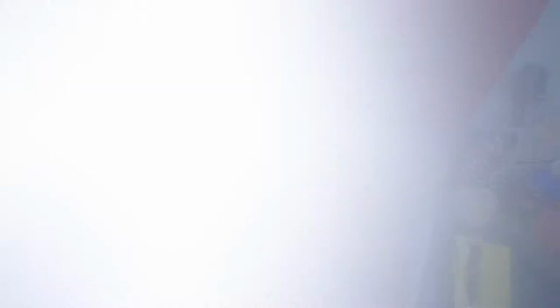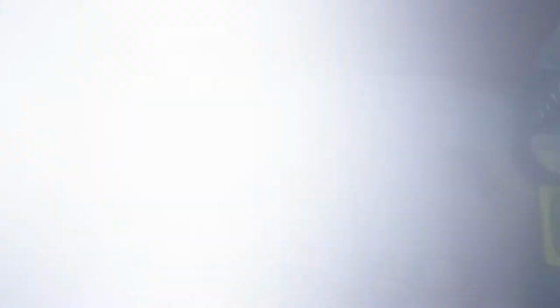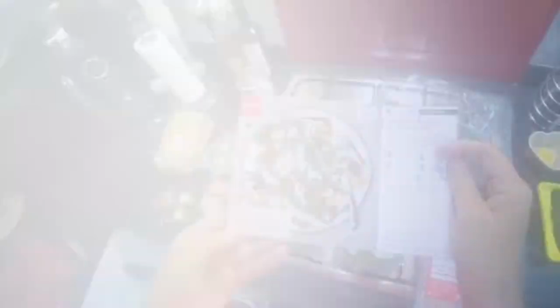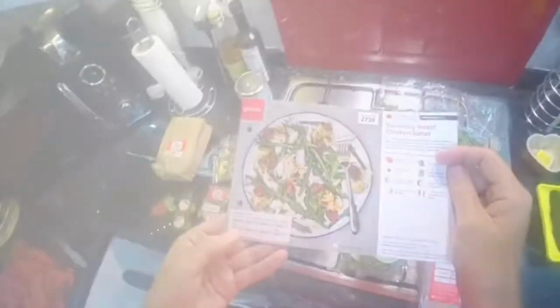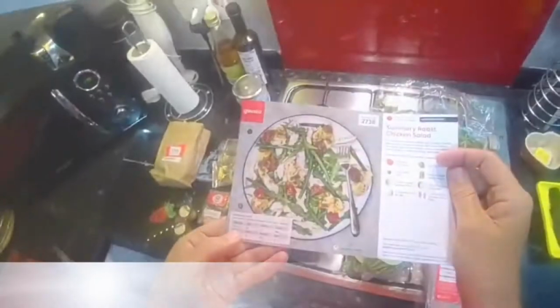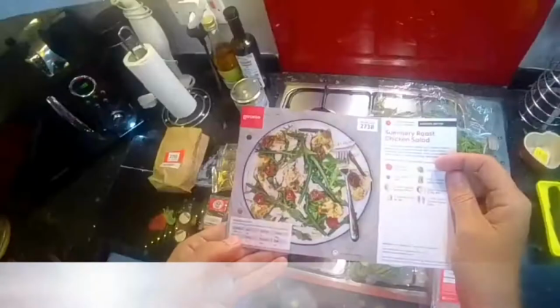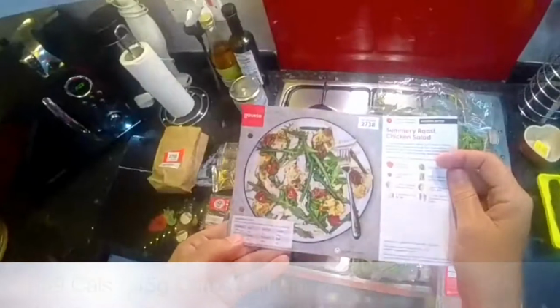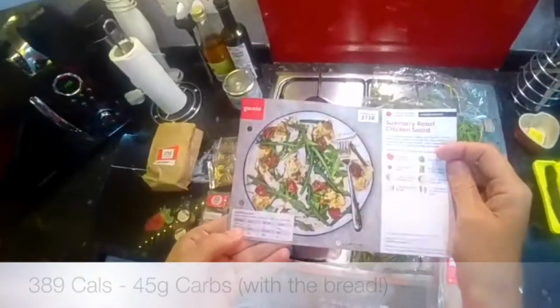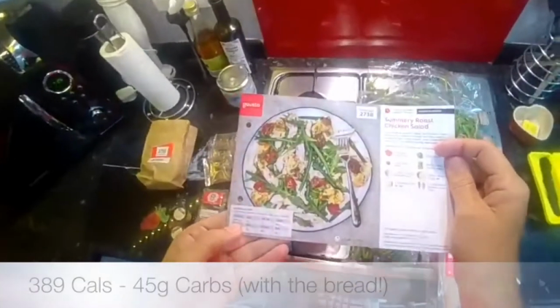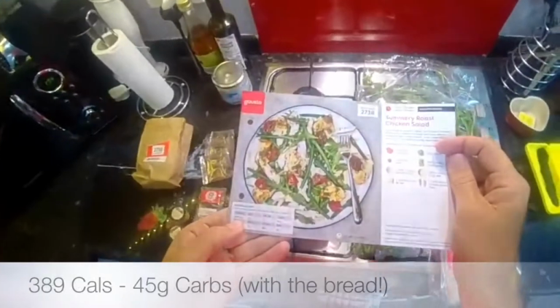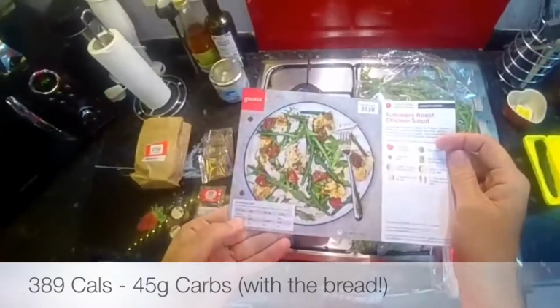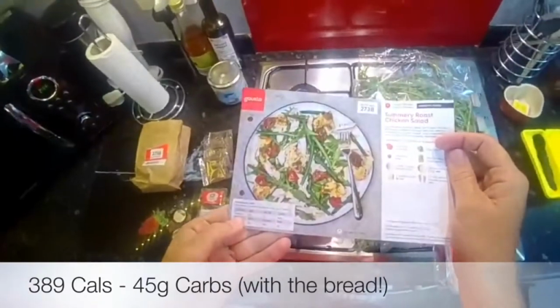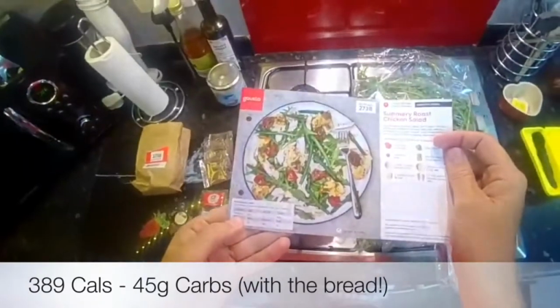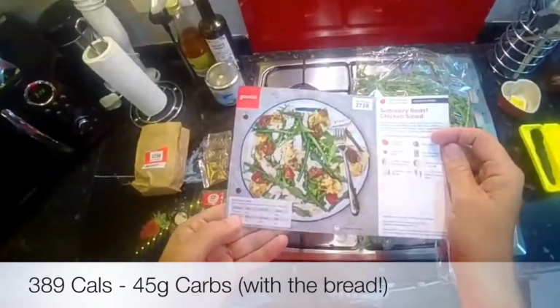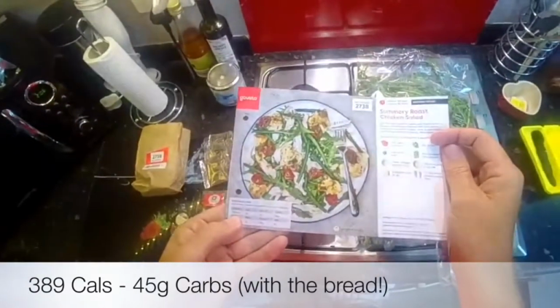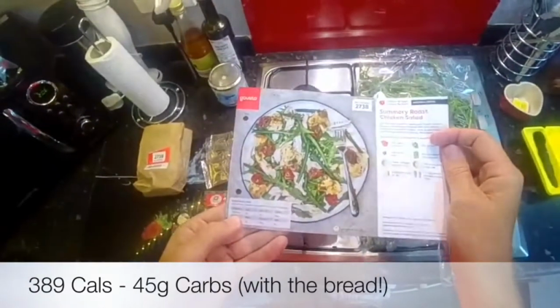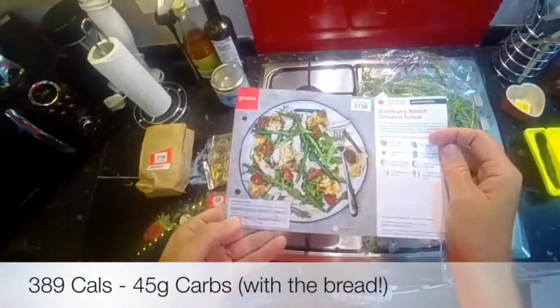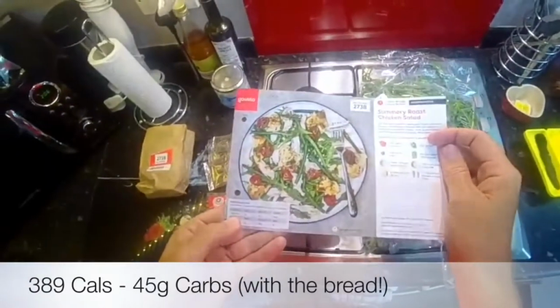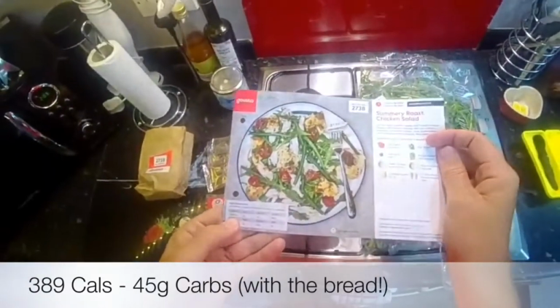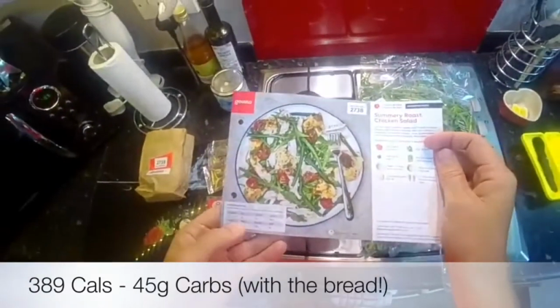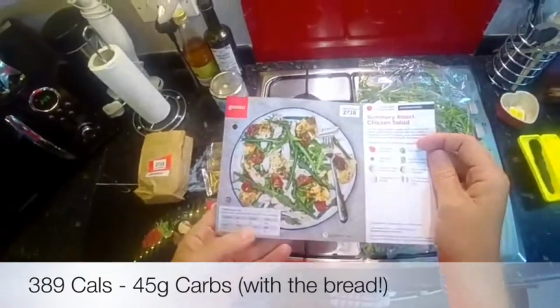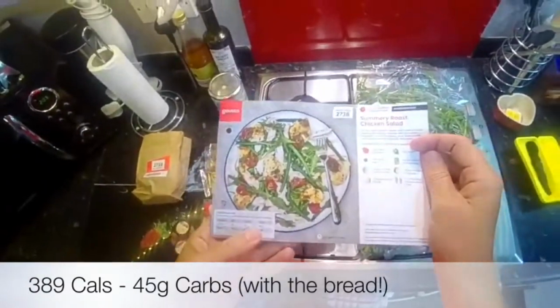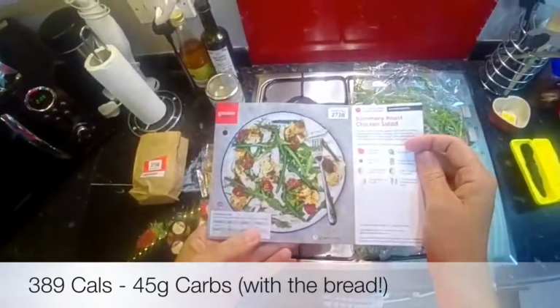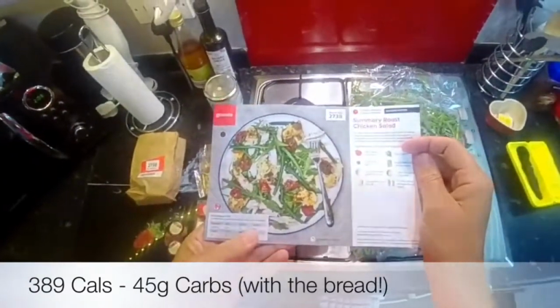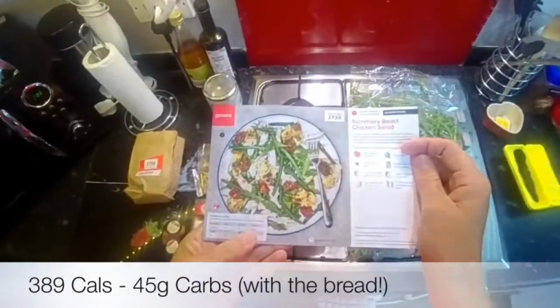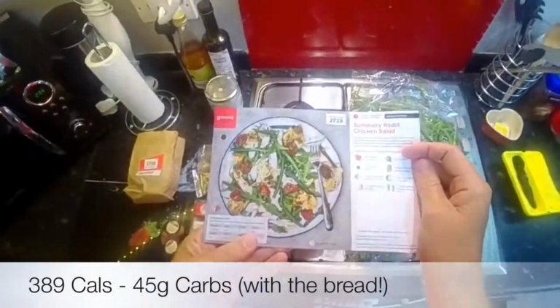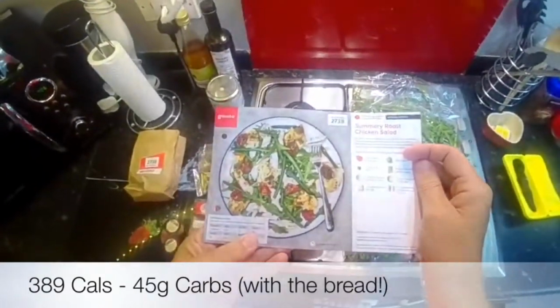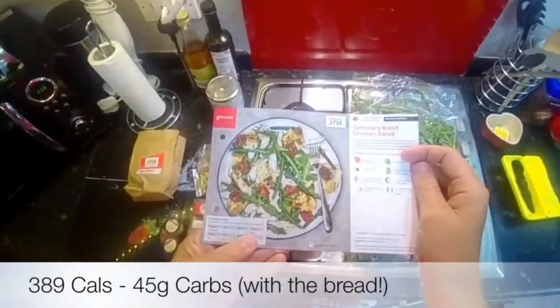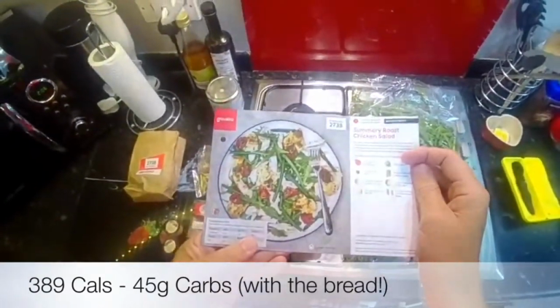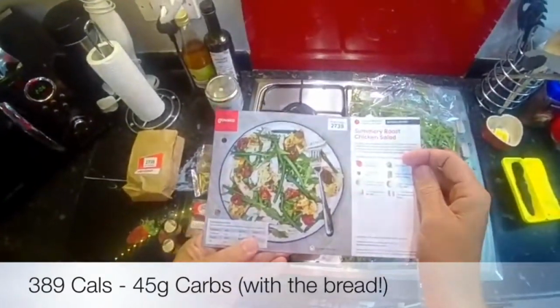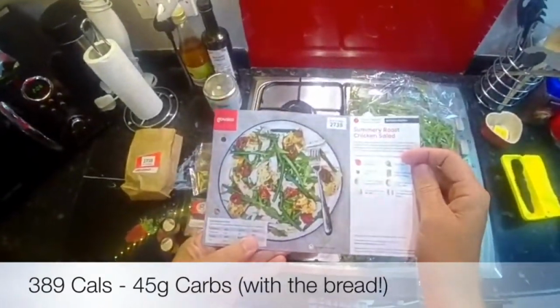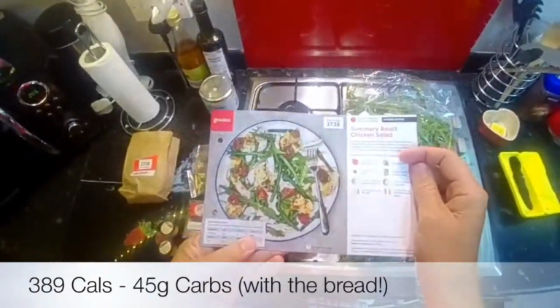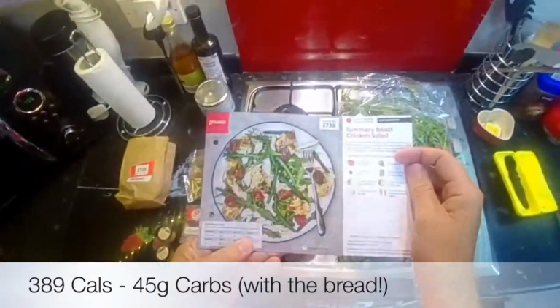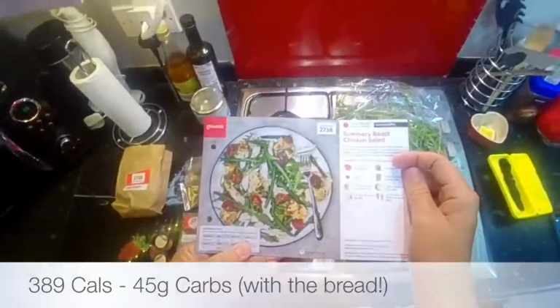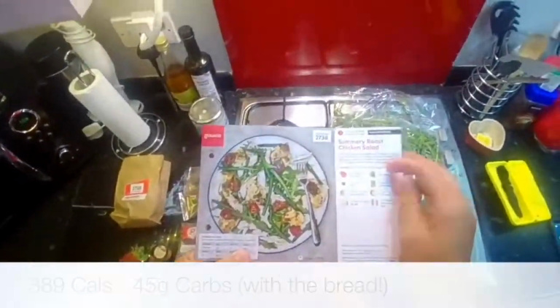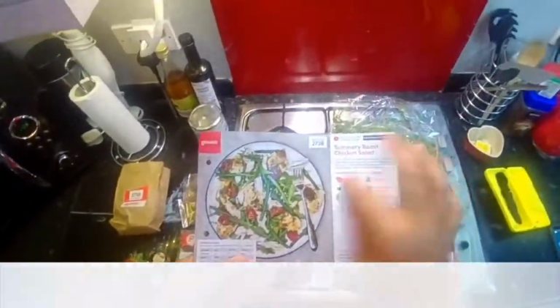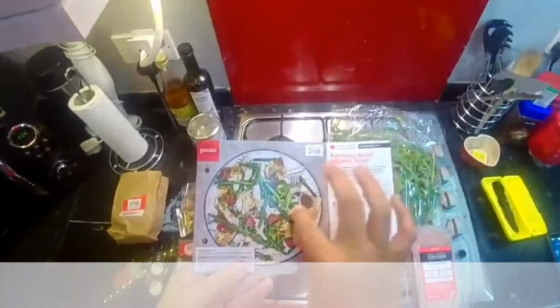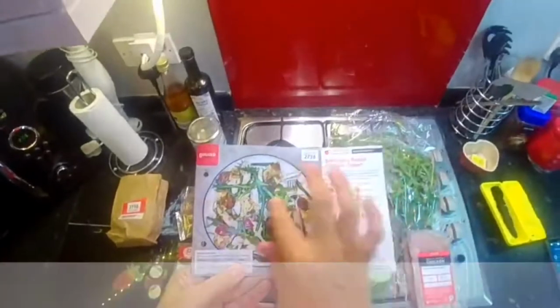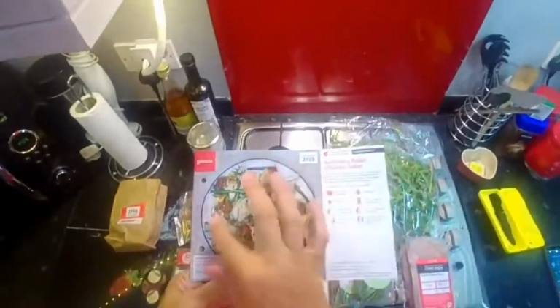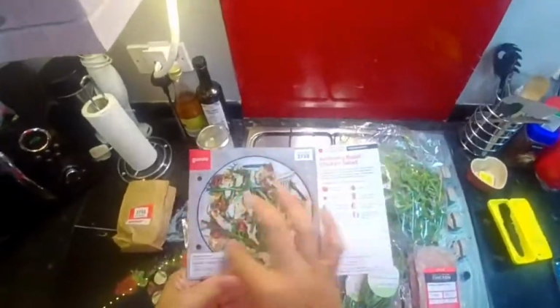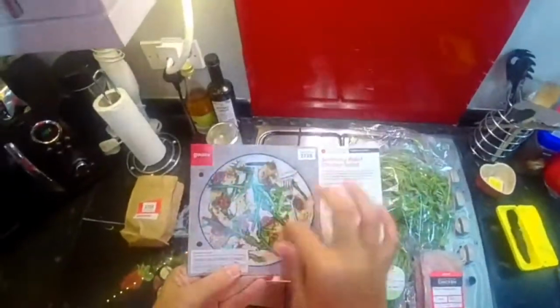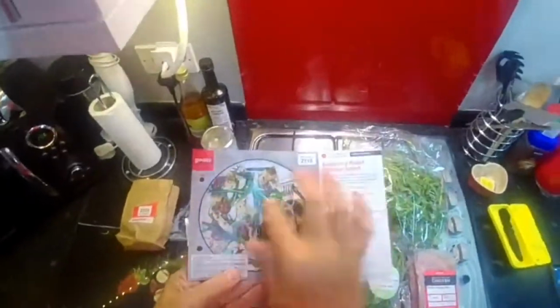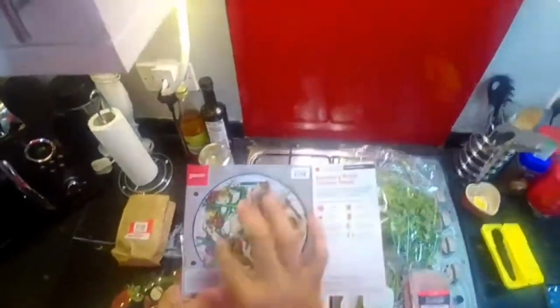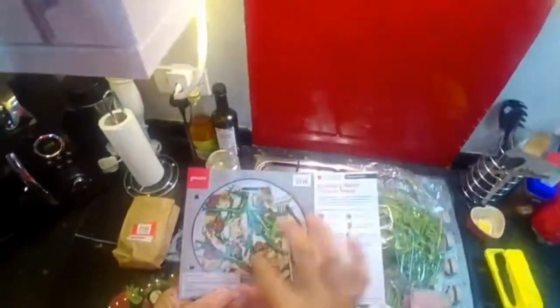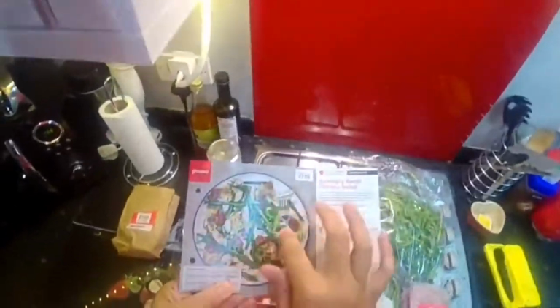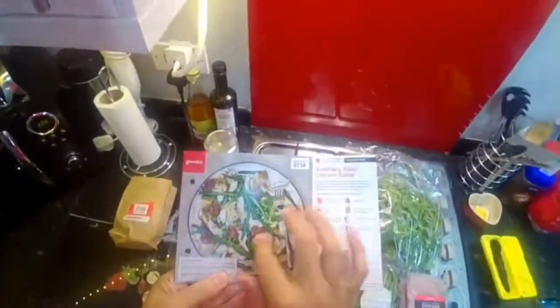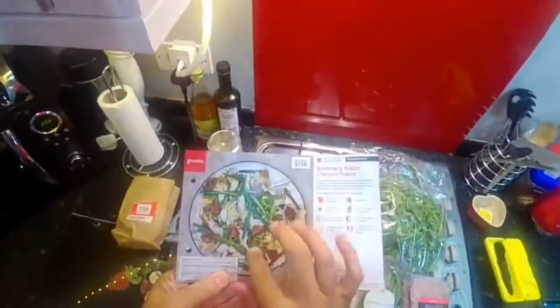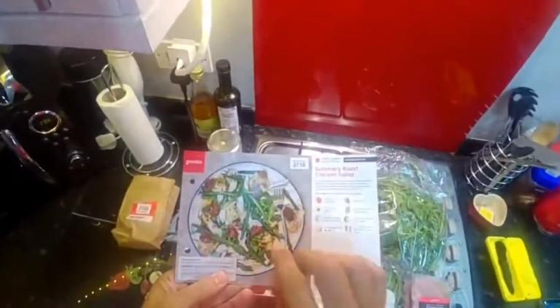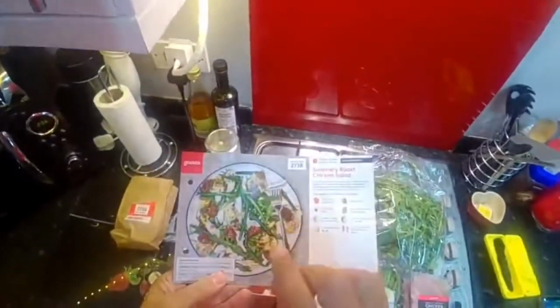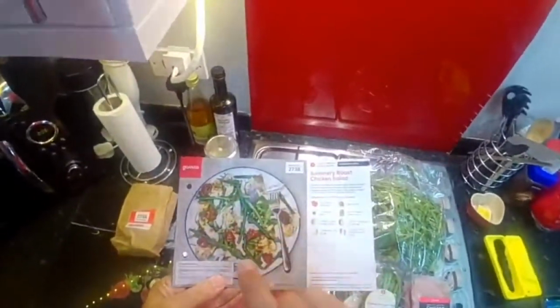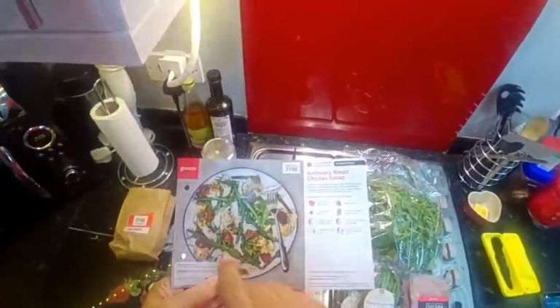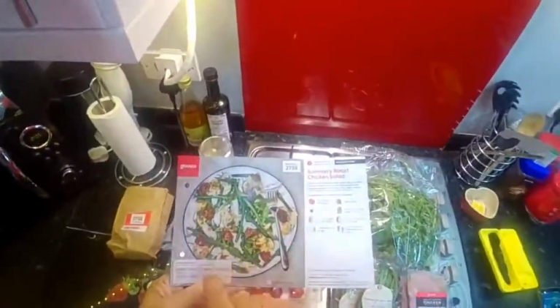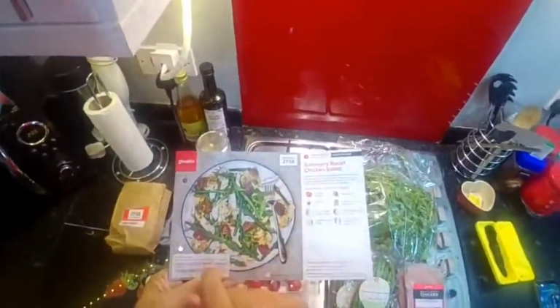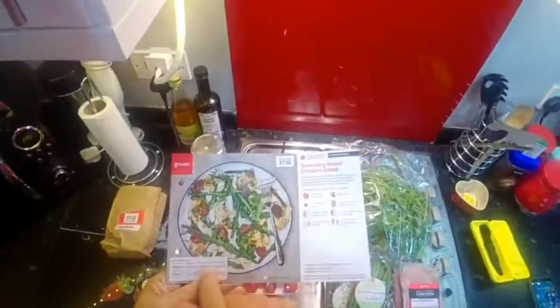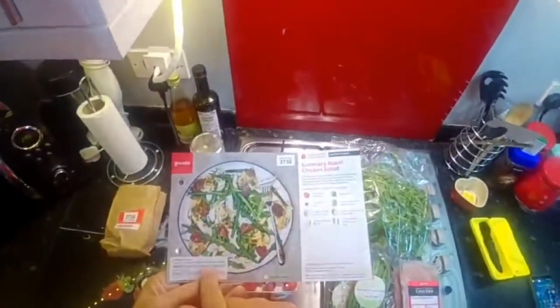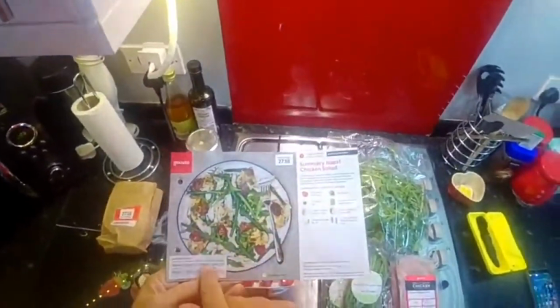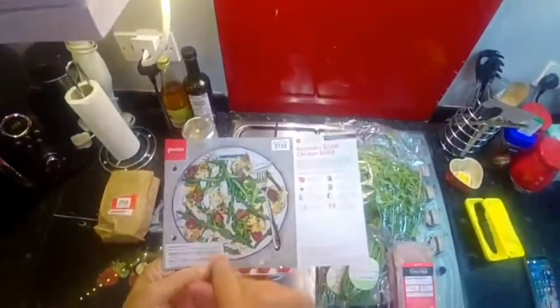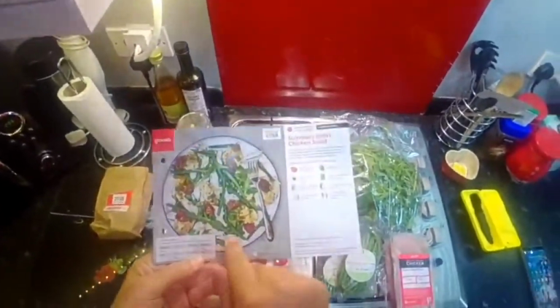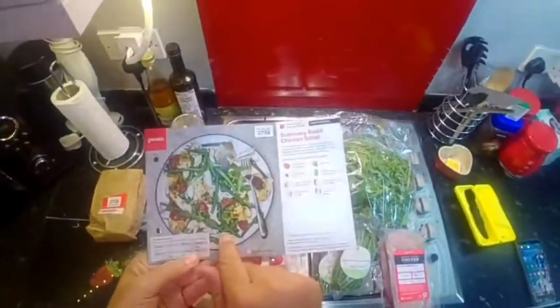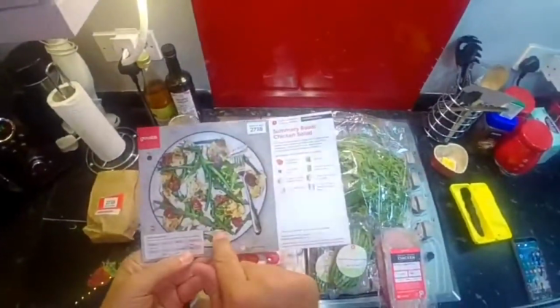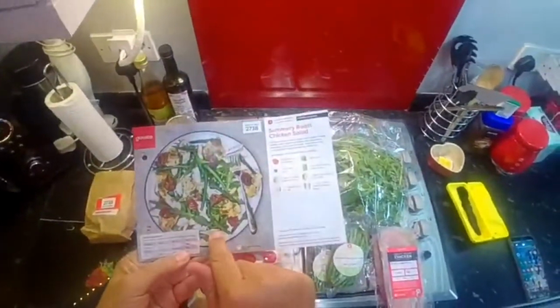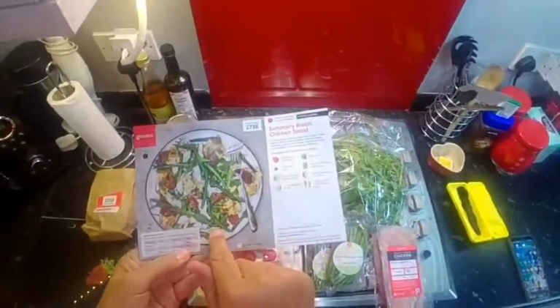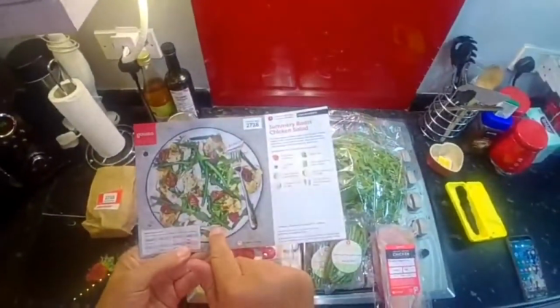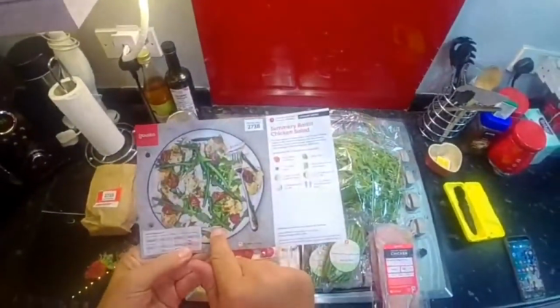It's 389 calories and 45 grams of carbs because it has got a bread roll included in that information.